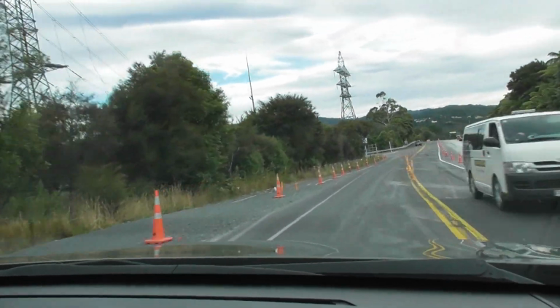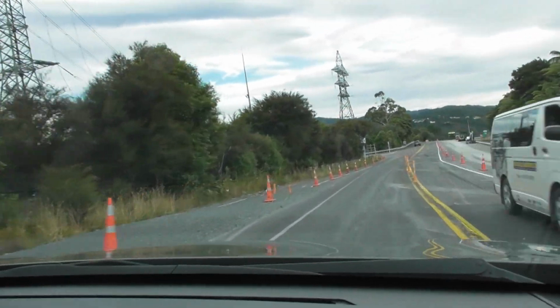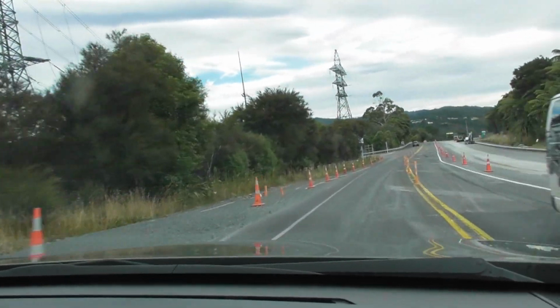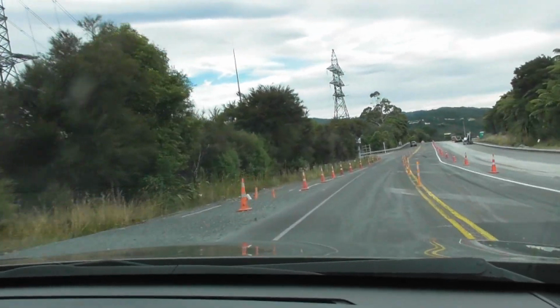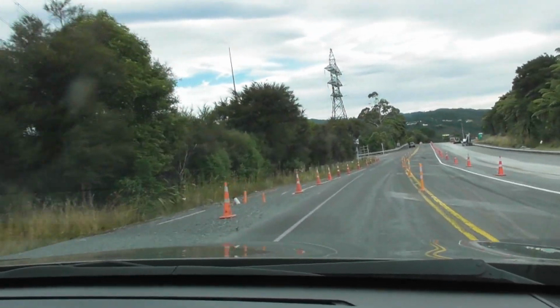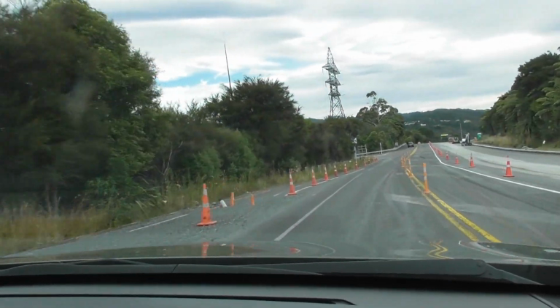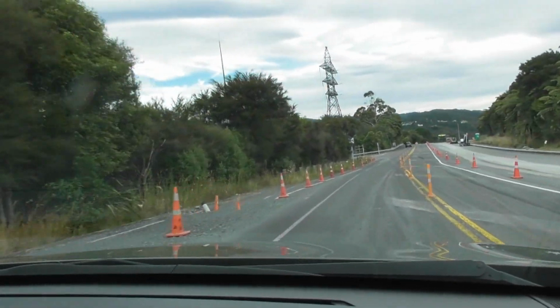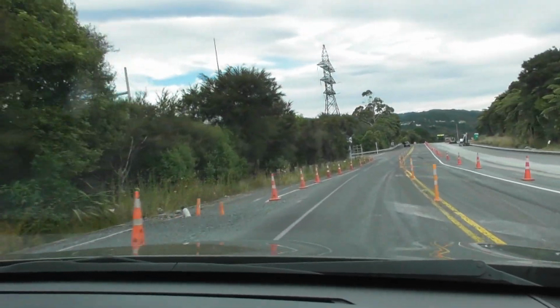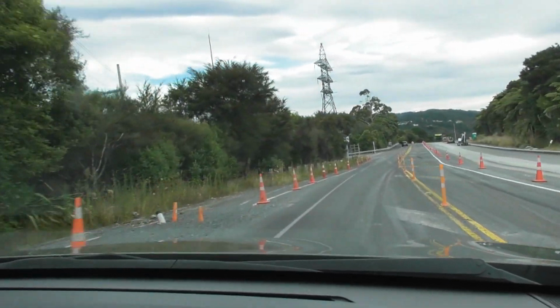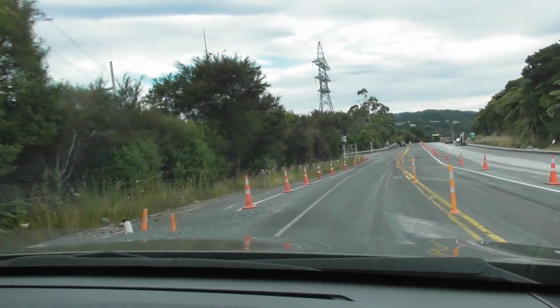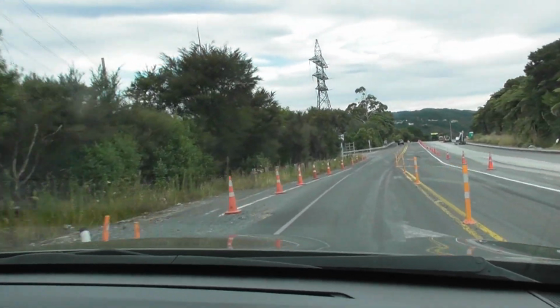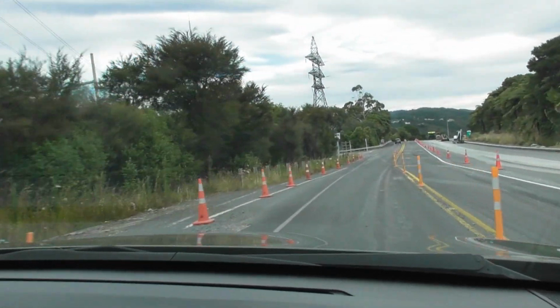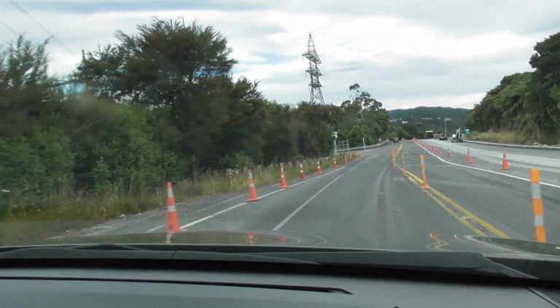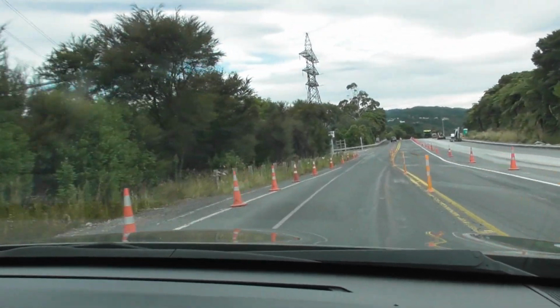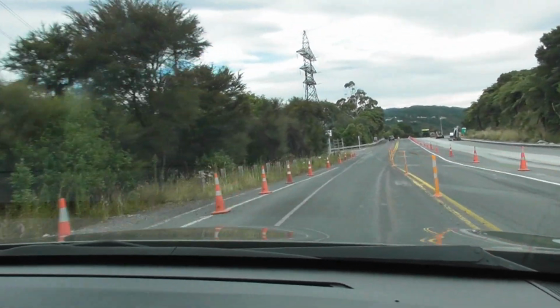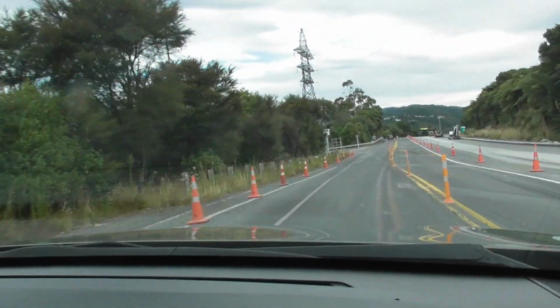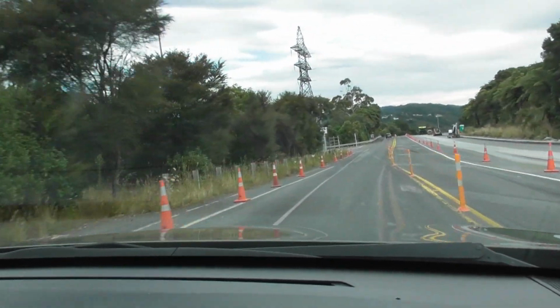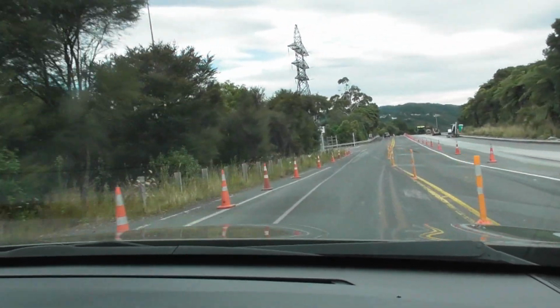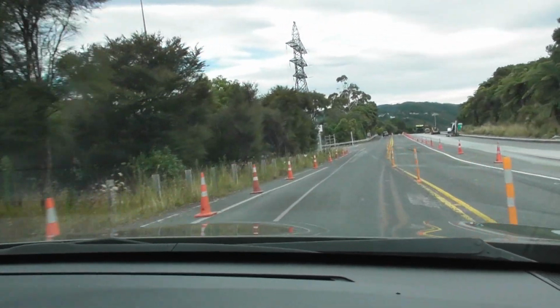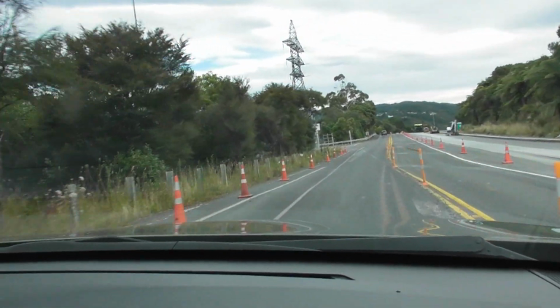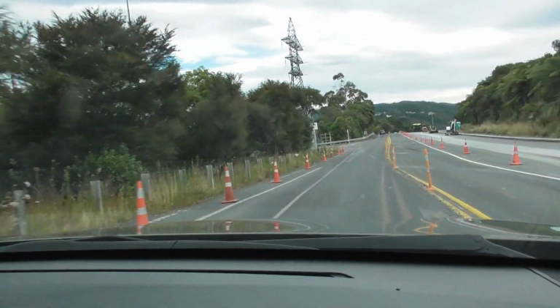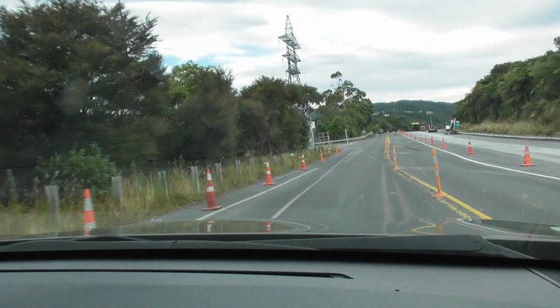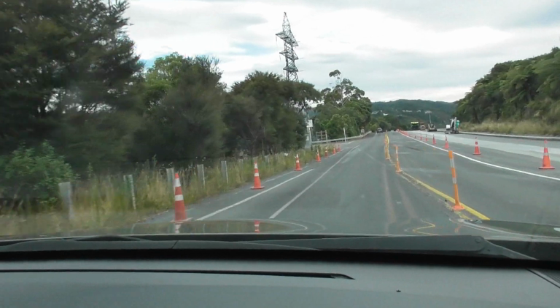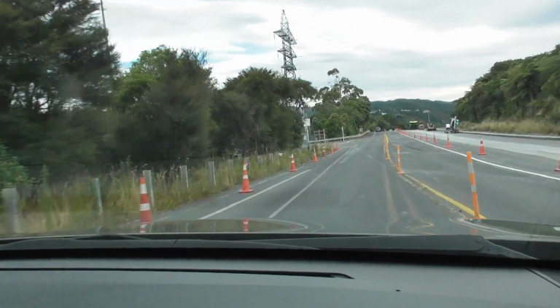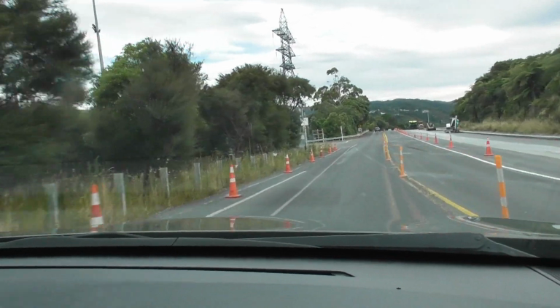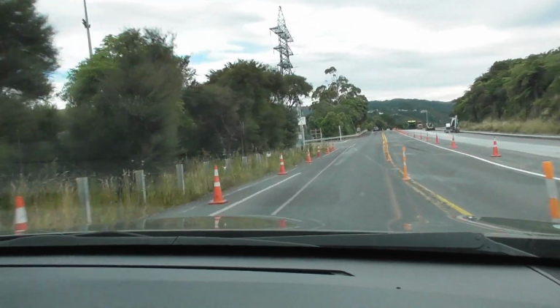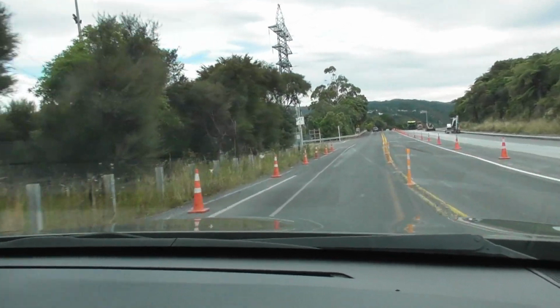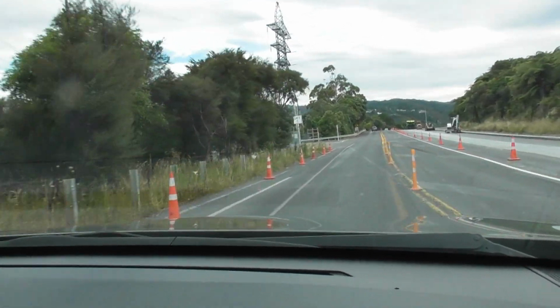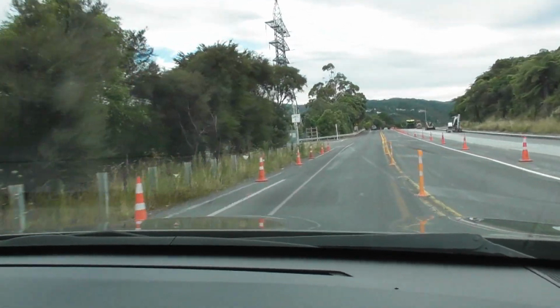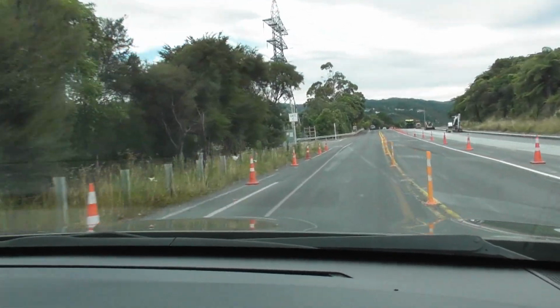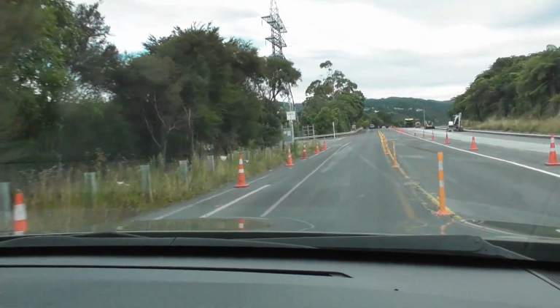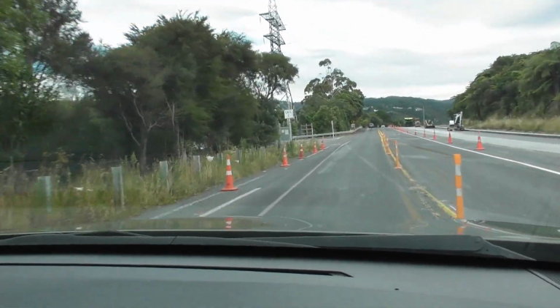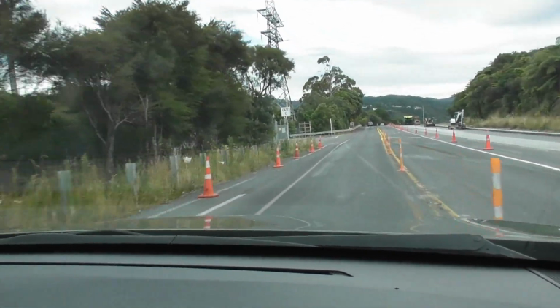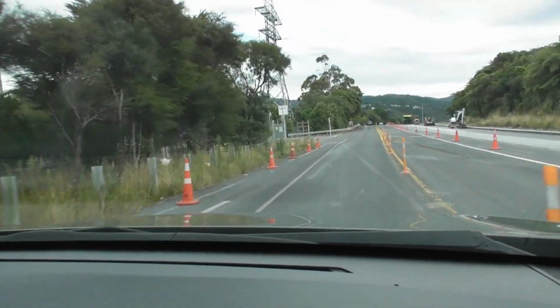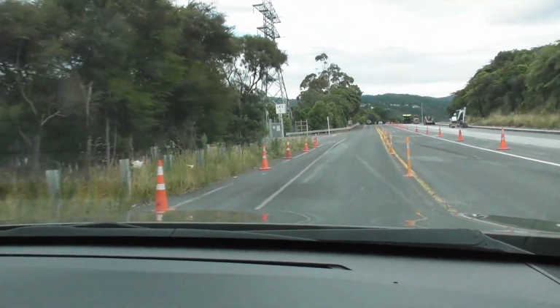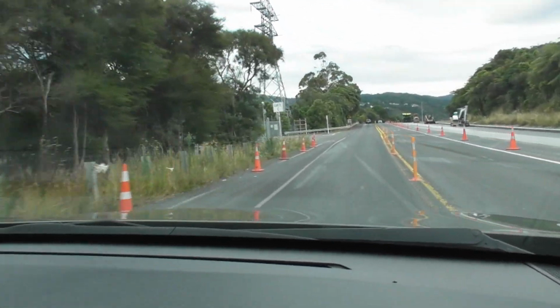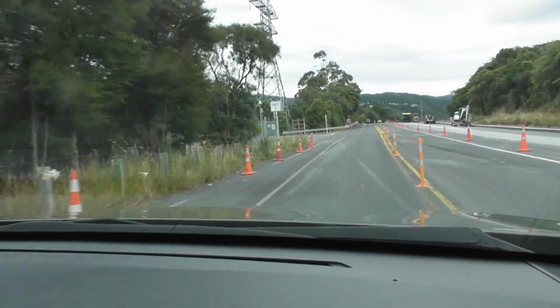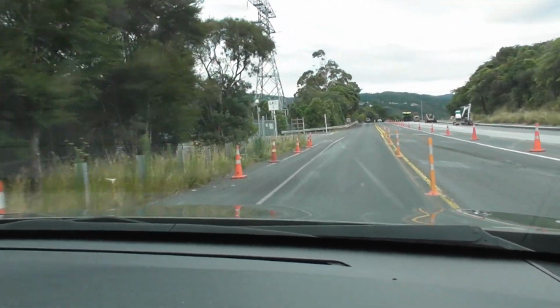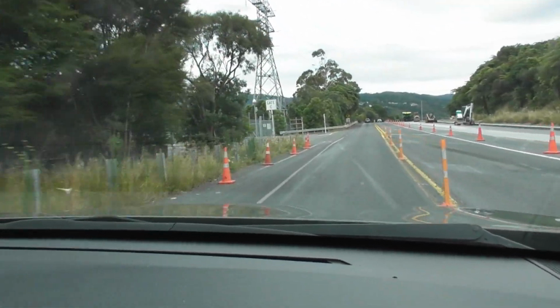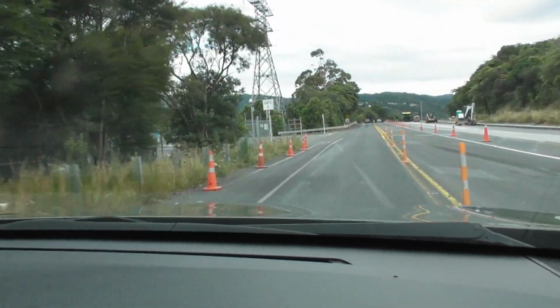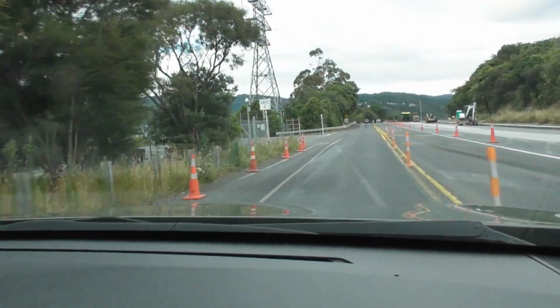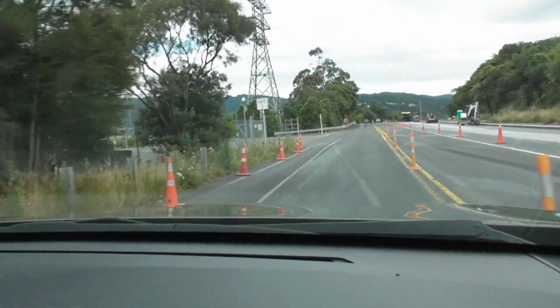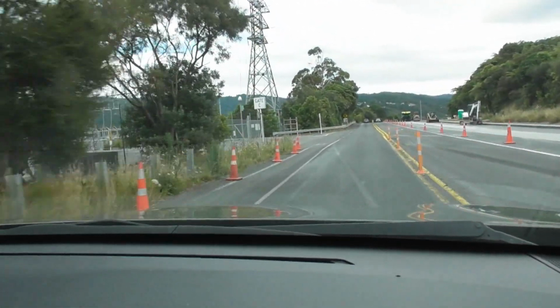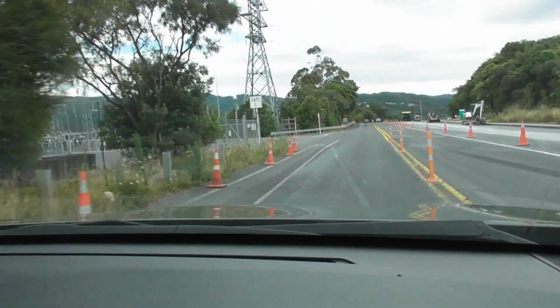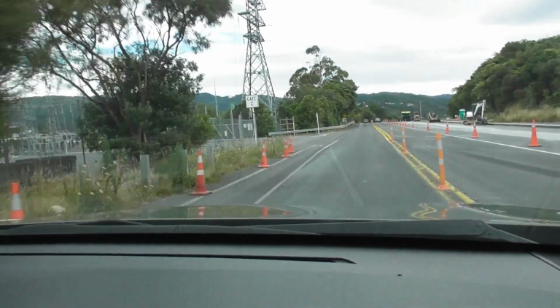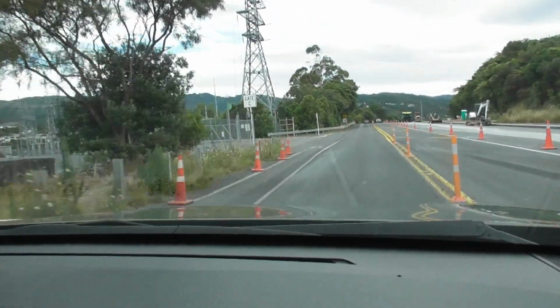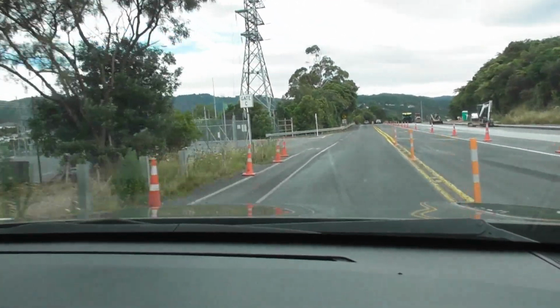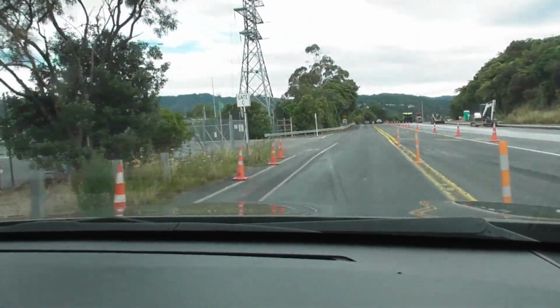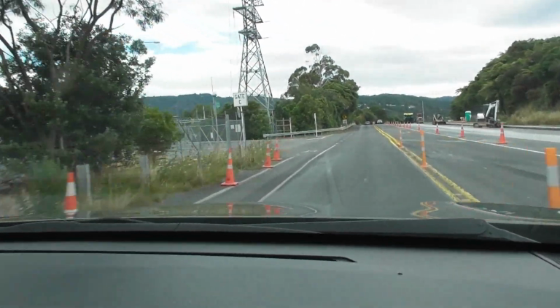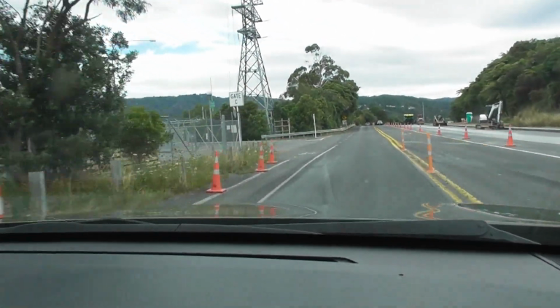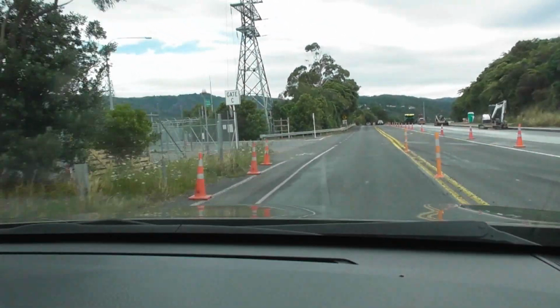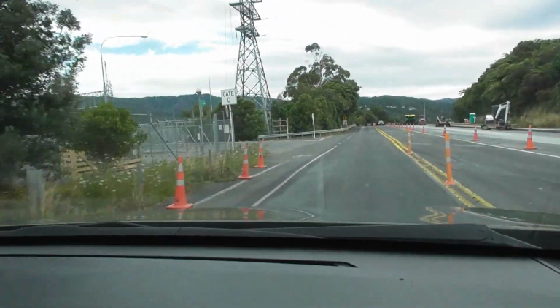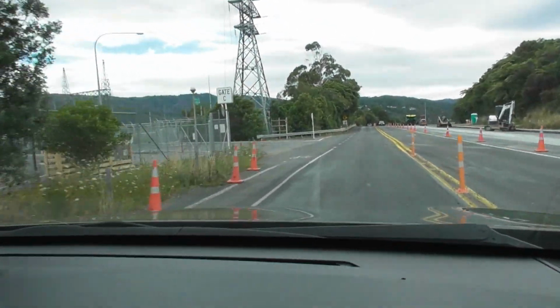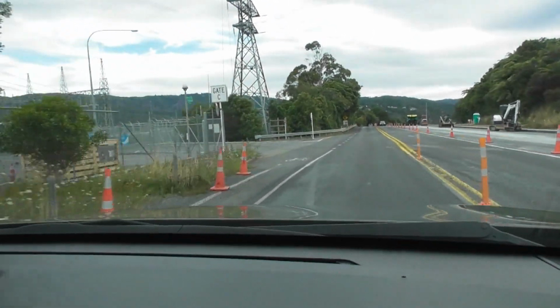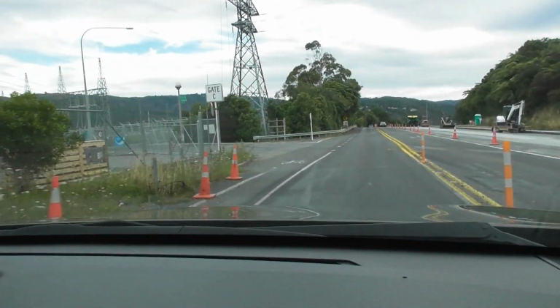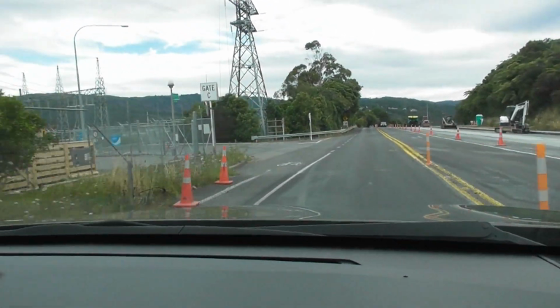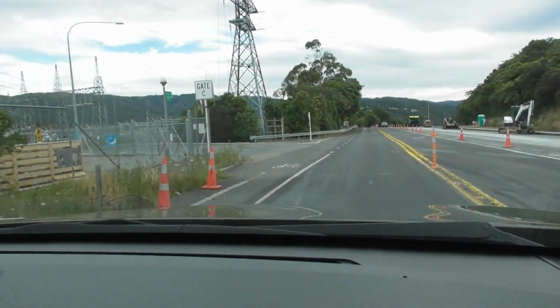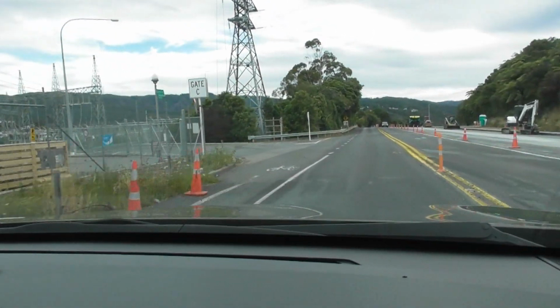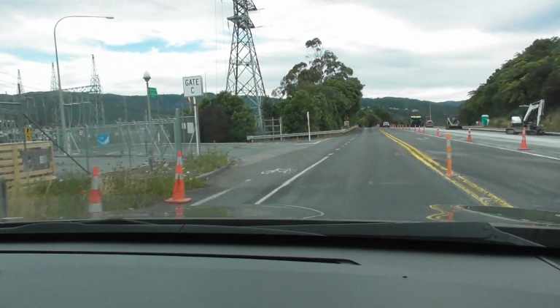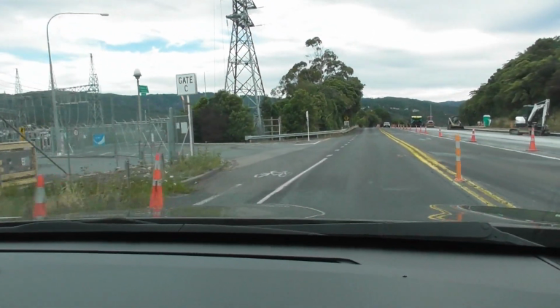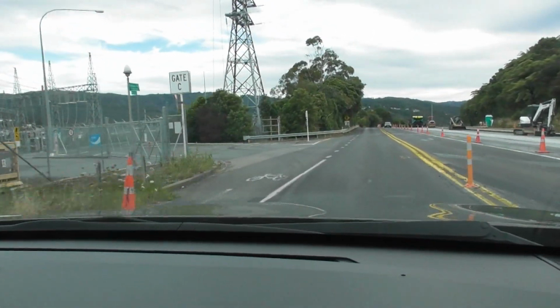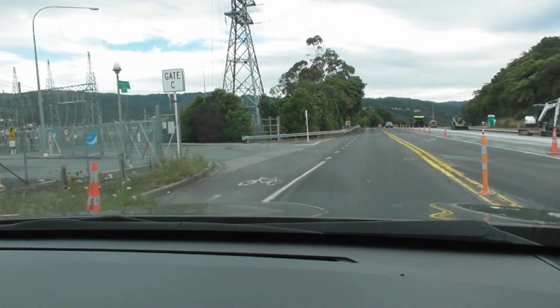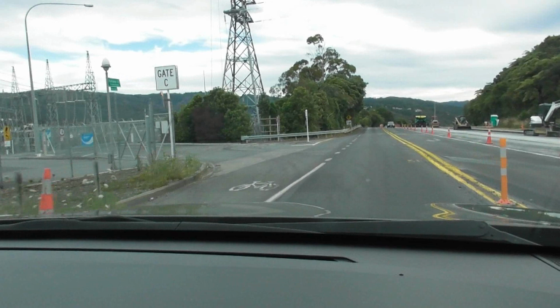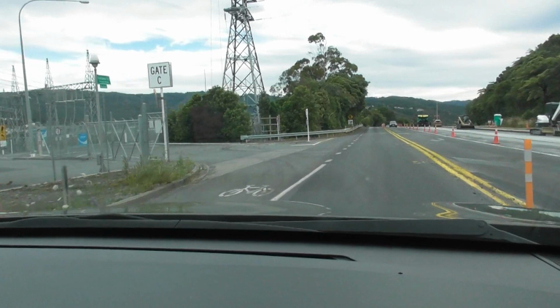I am going to pull over in here. Gates C — we will see what road that is.